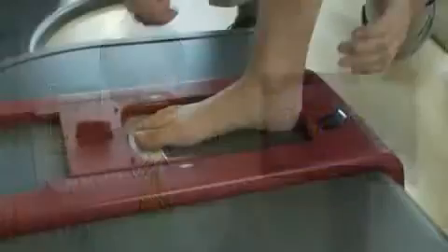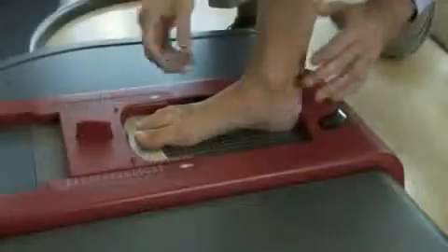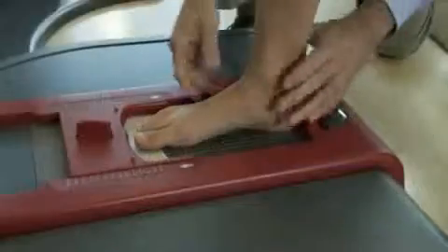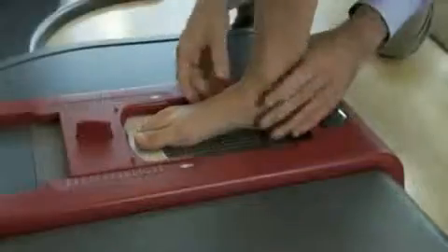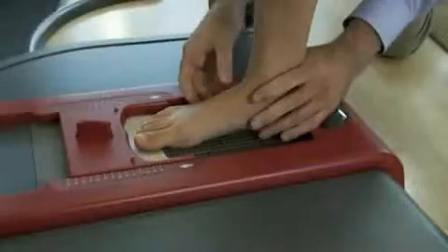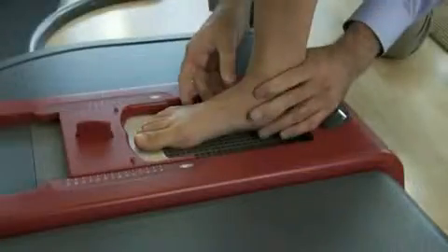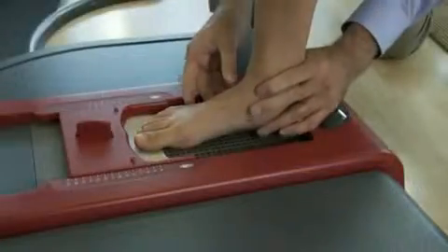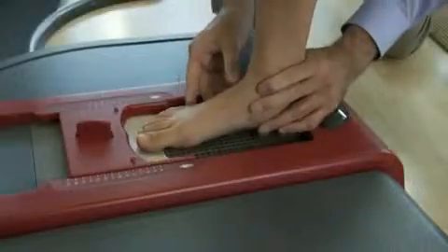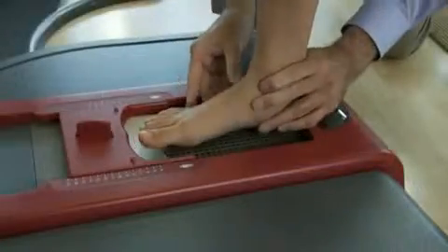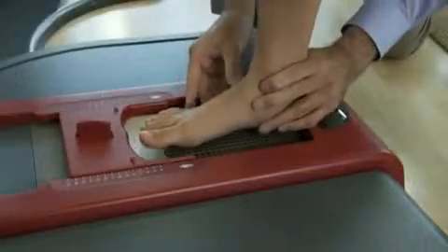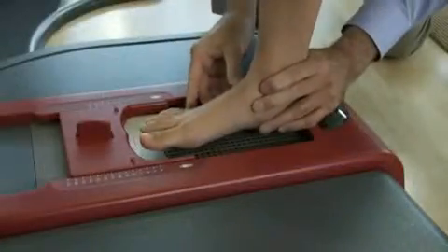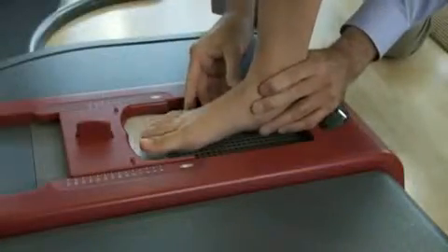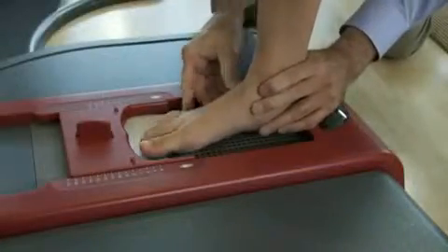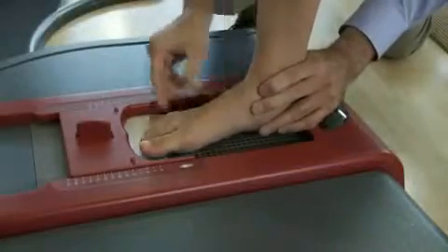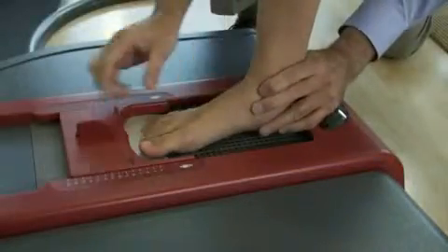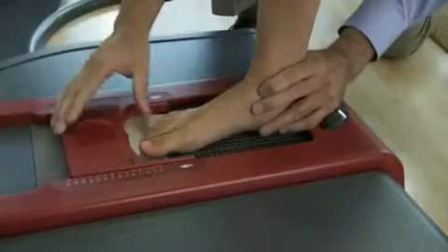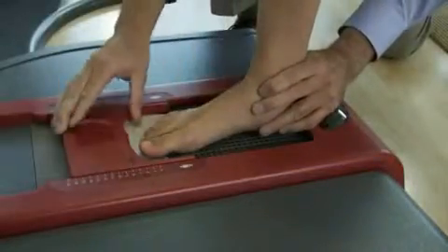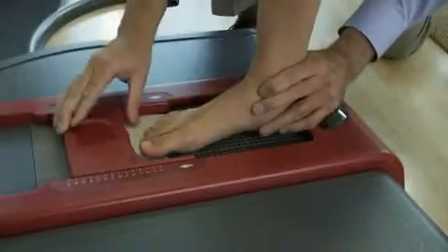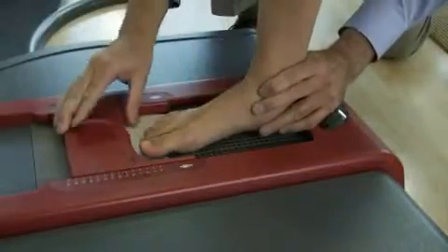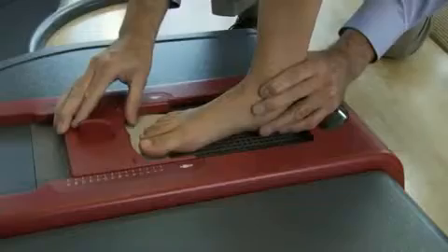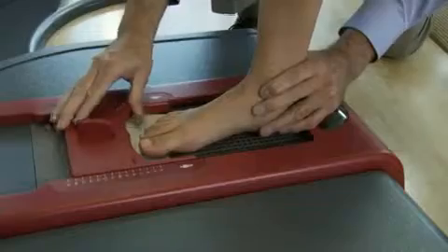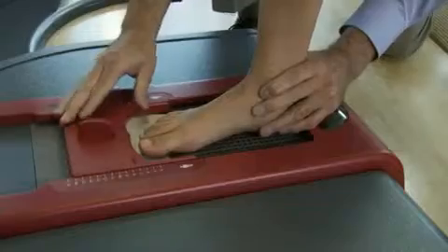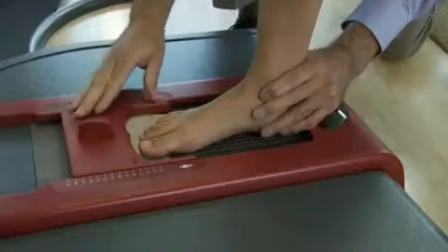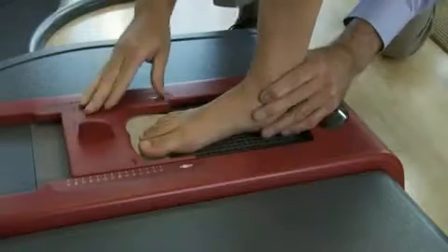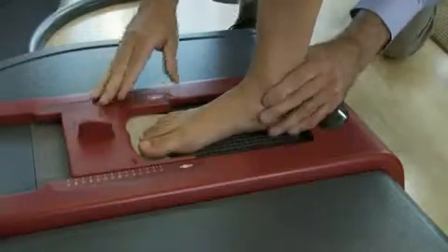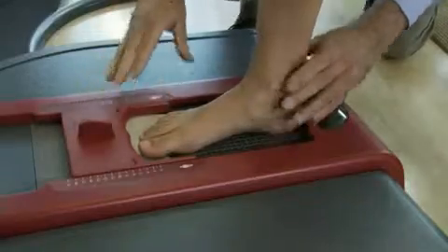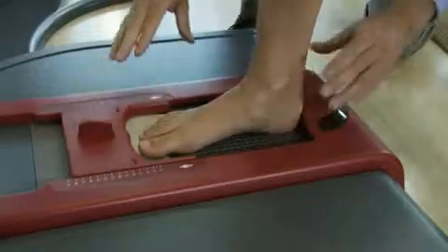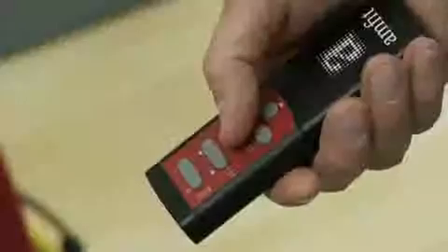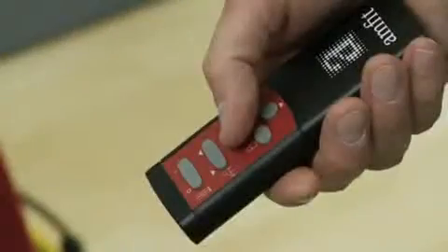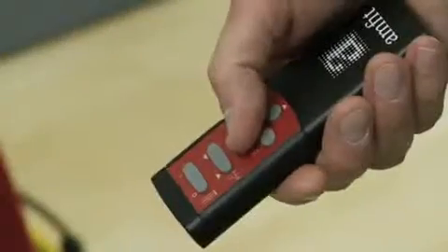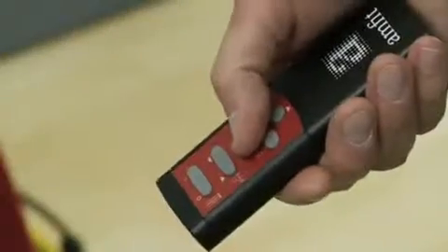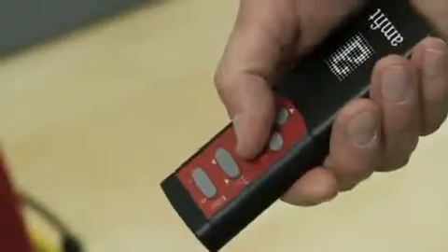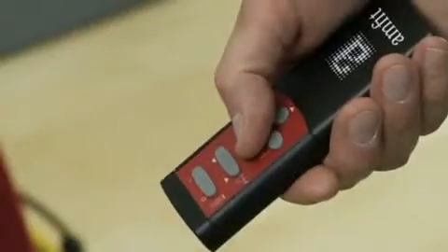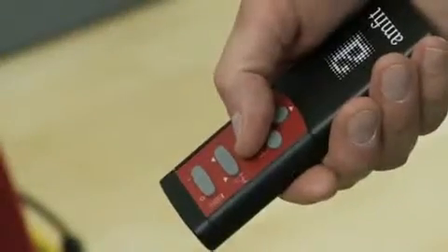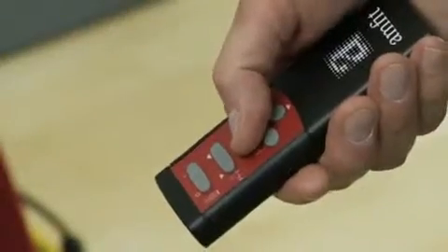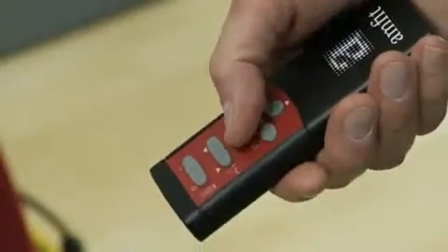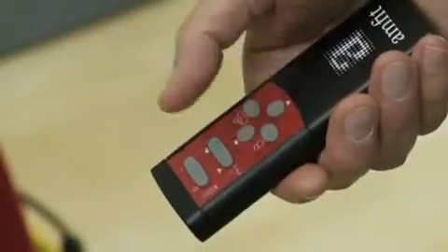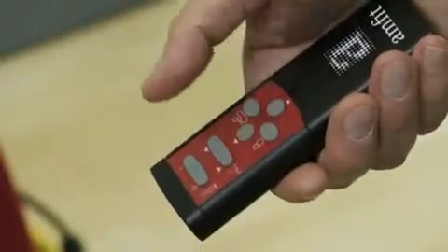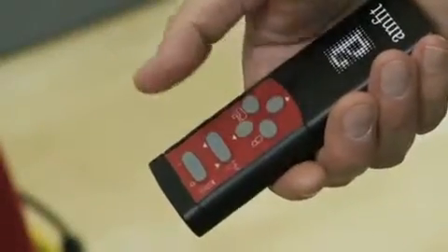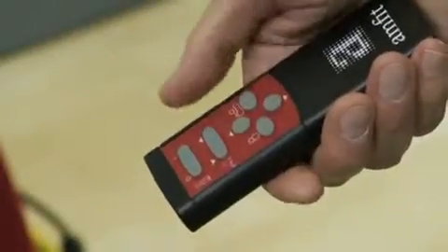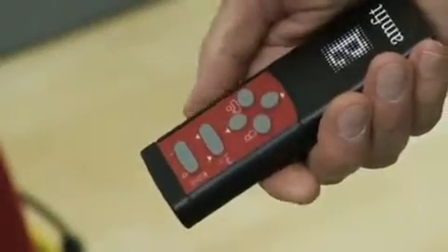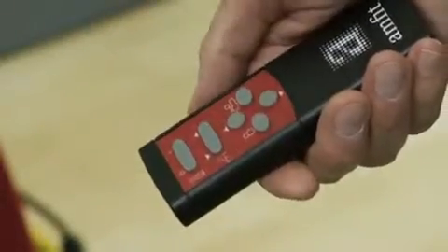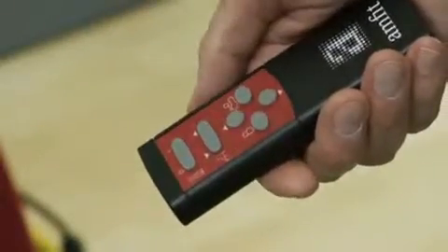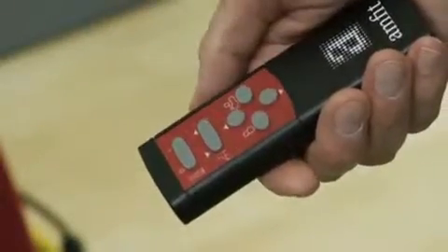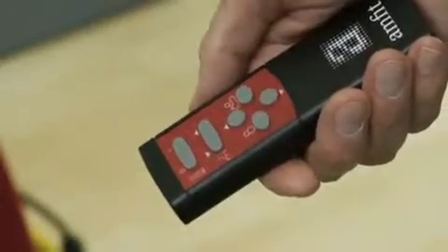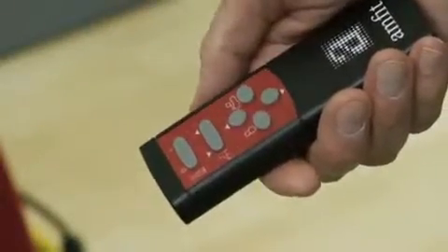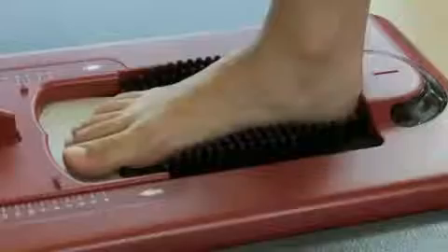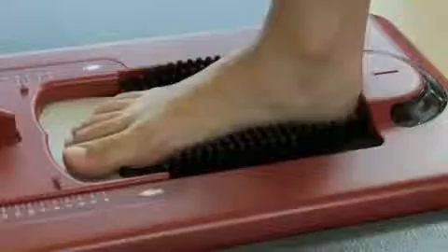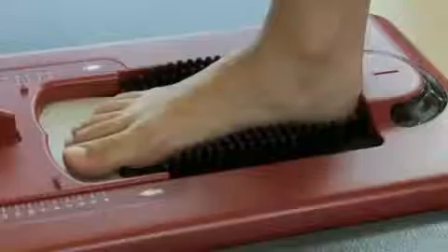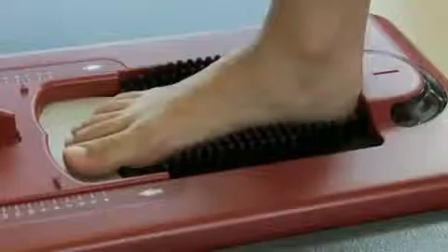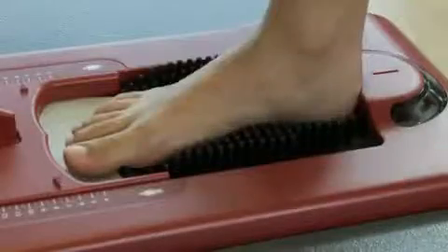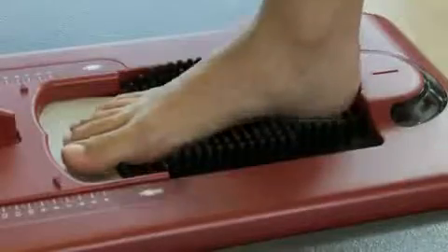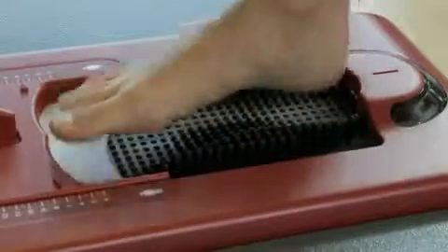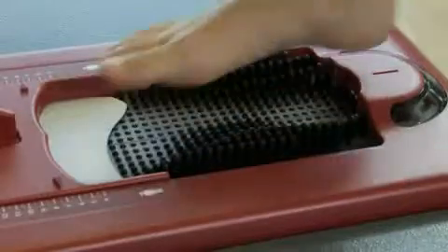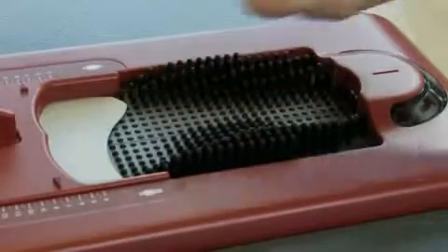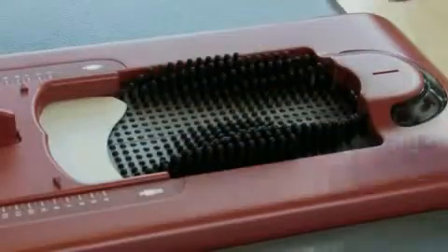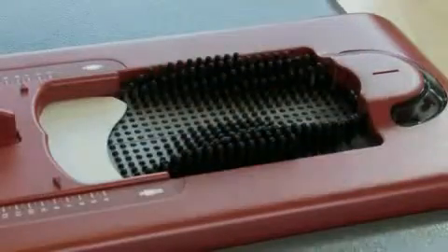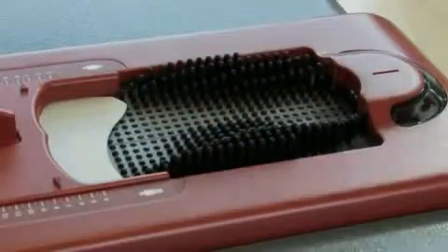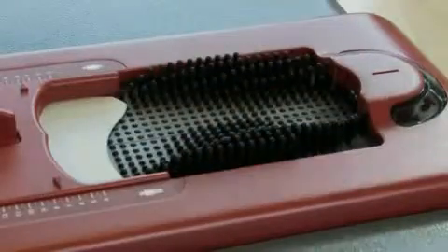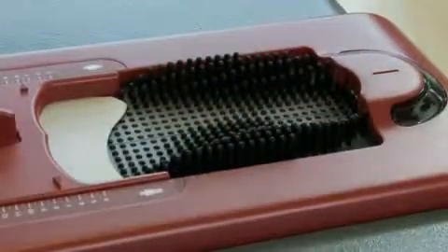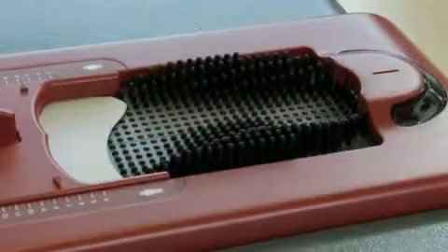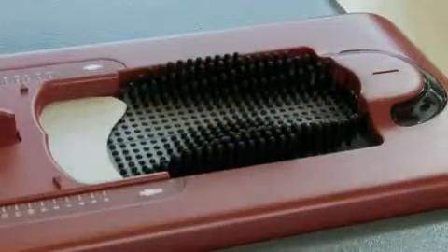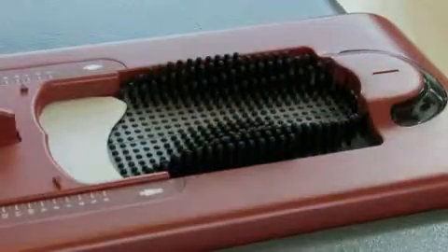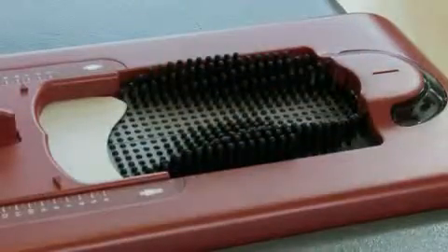The simple 4-function scanning control allows you to cast your patient in just a few minutes. No more time-consuming casting by hand.